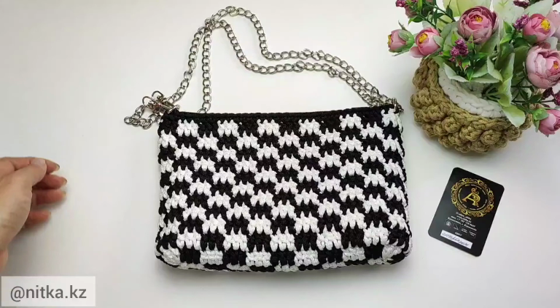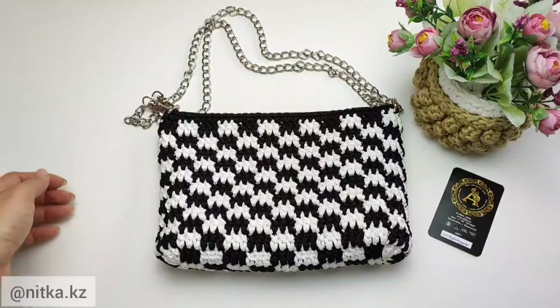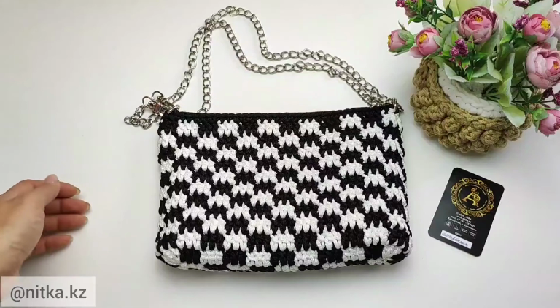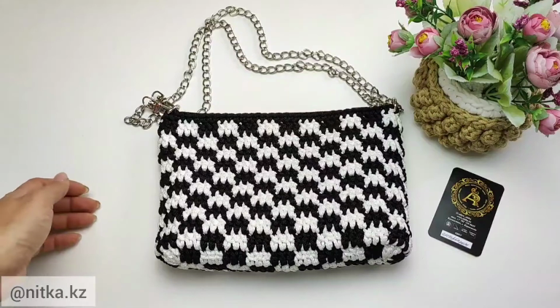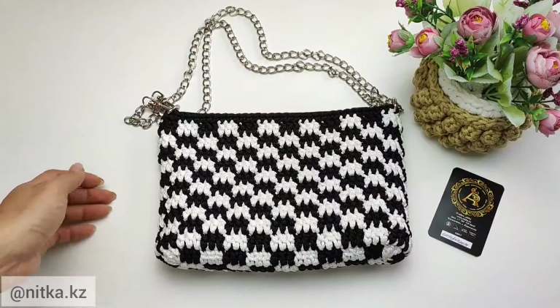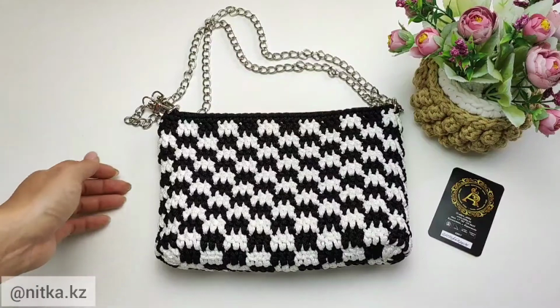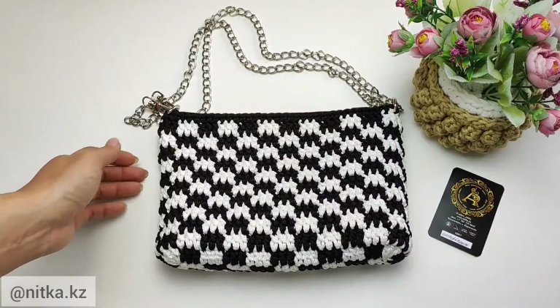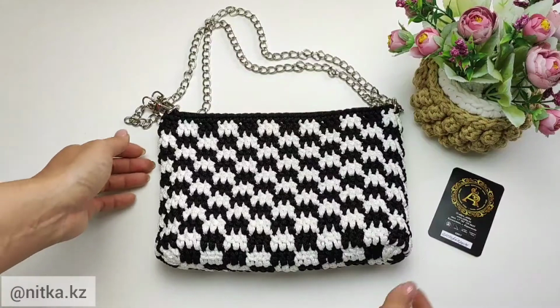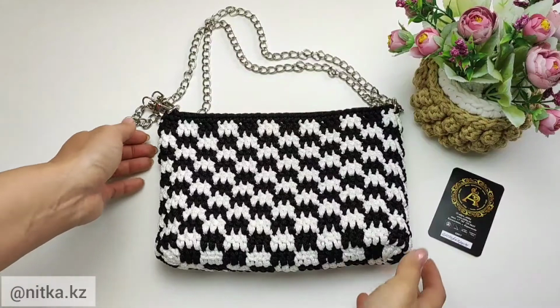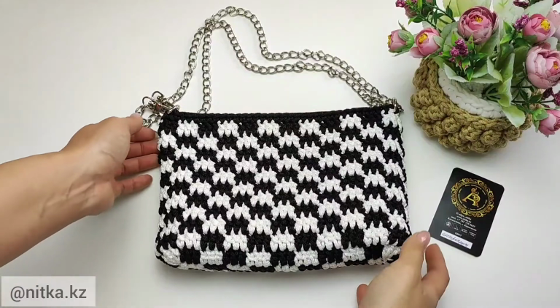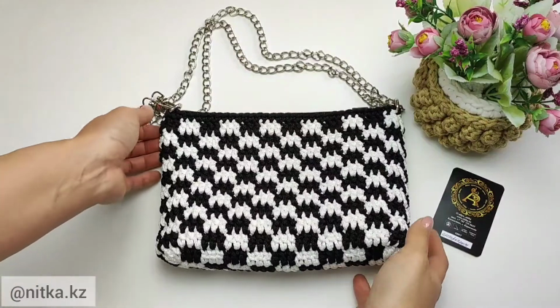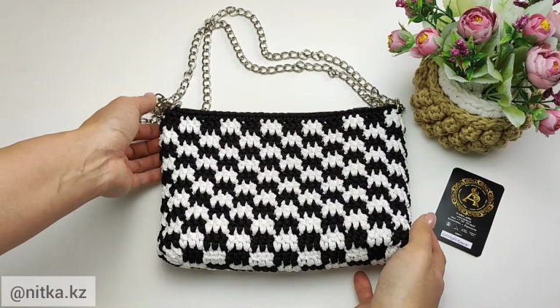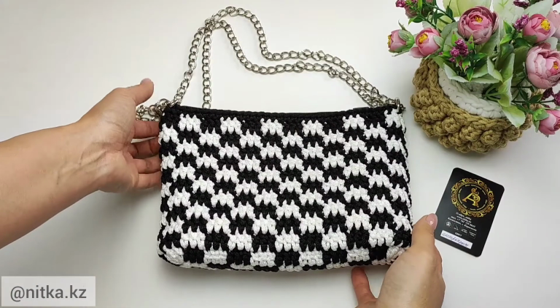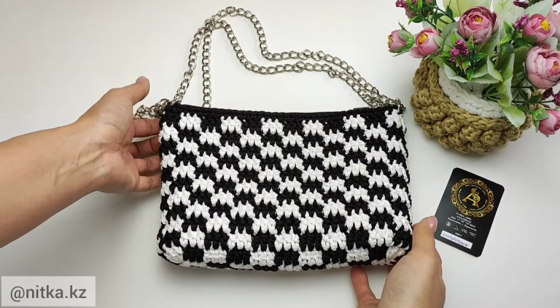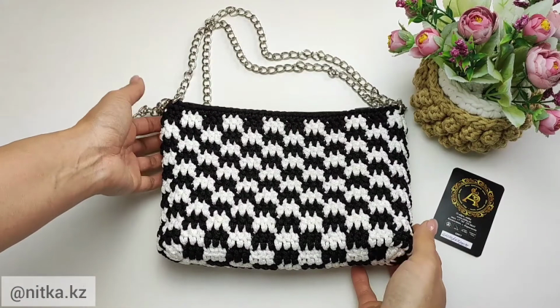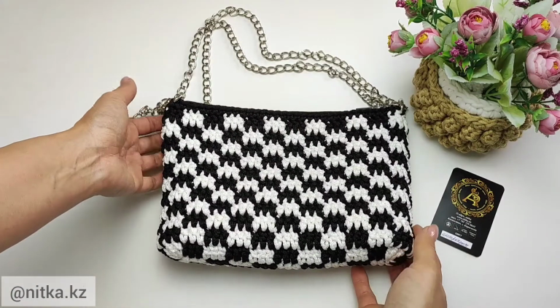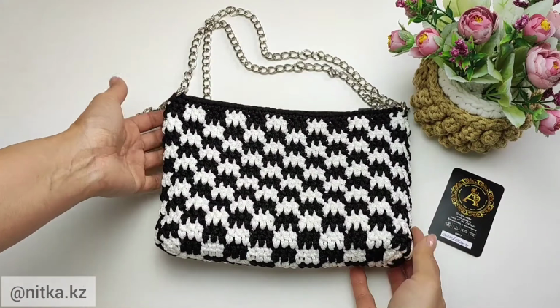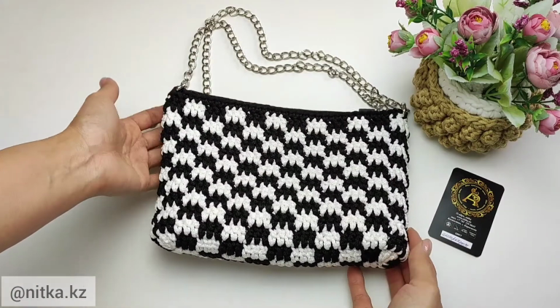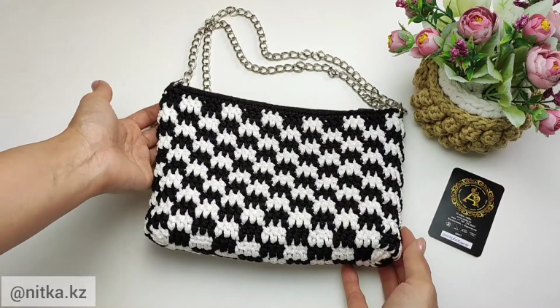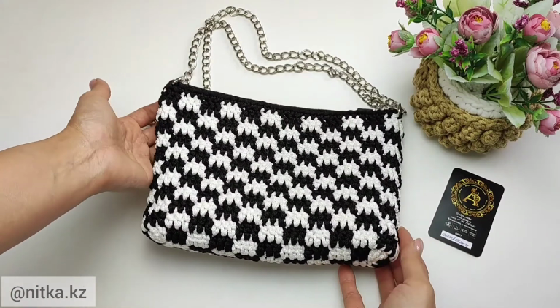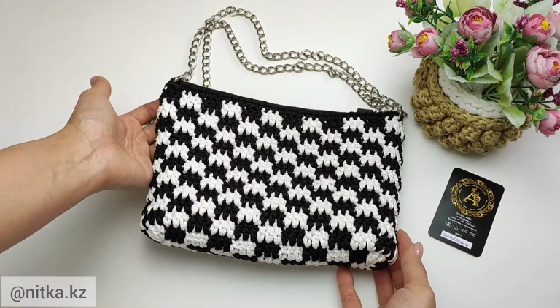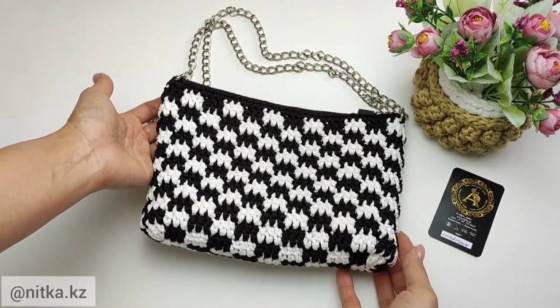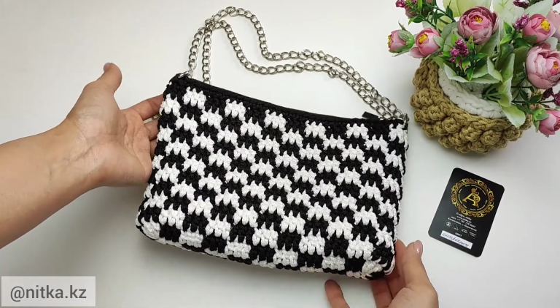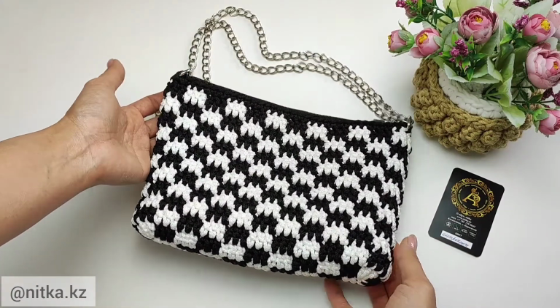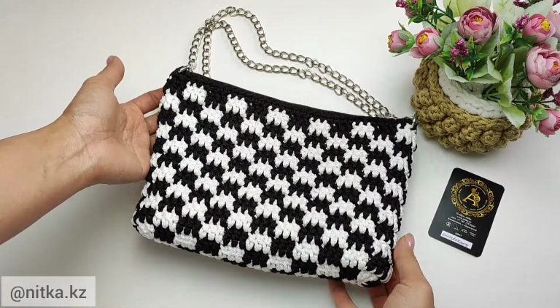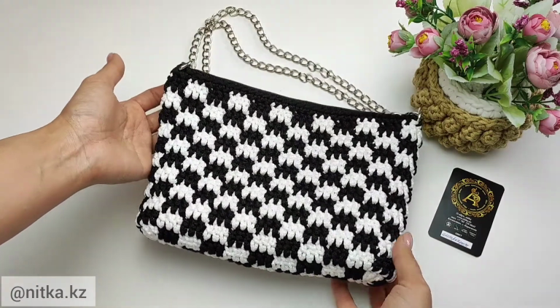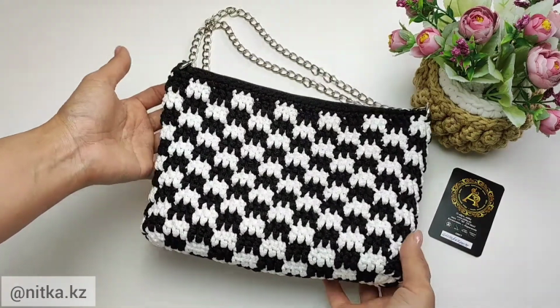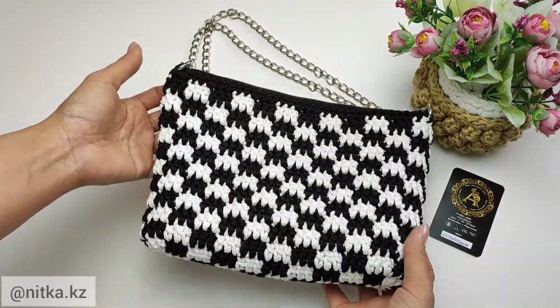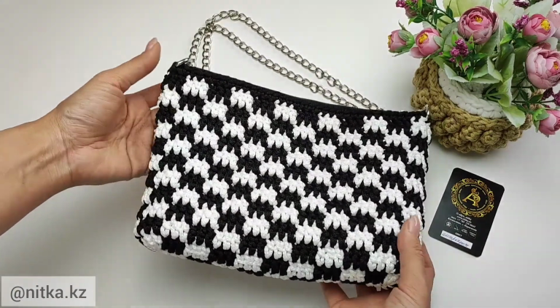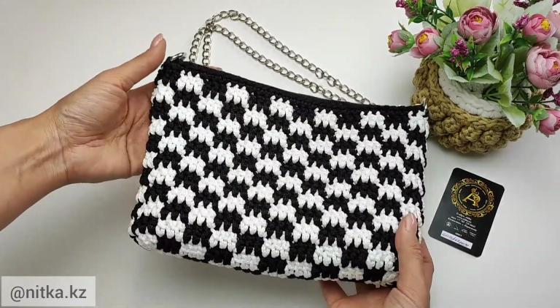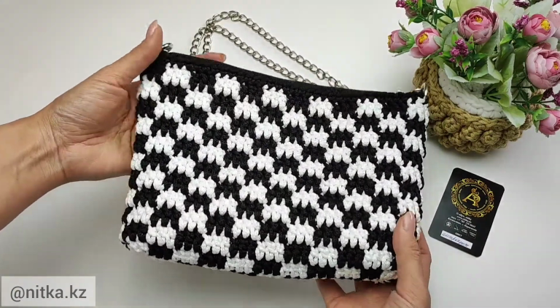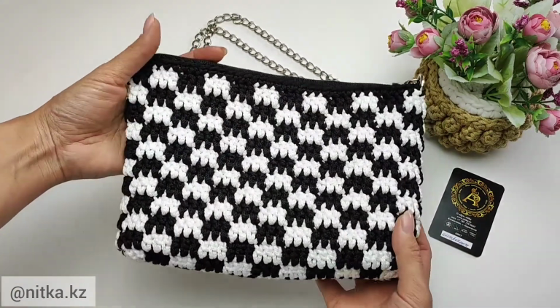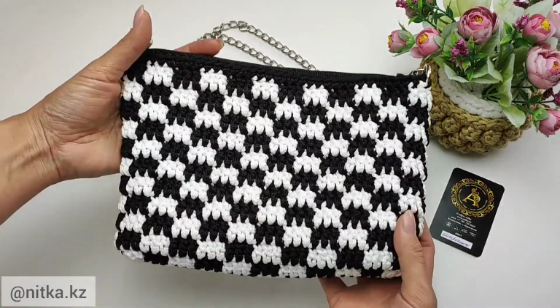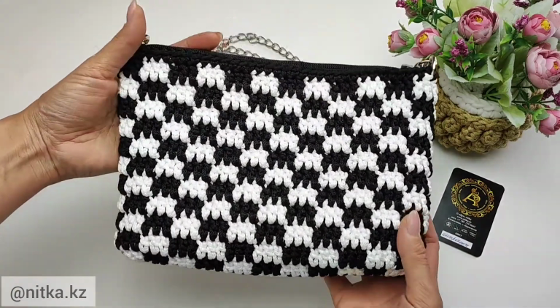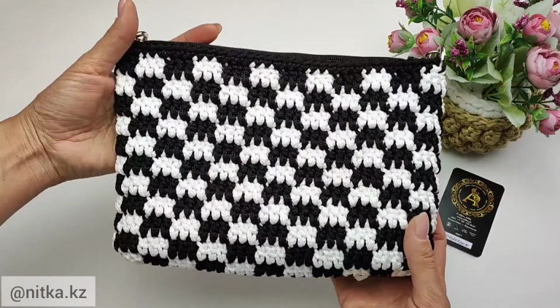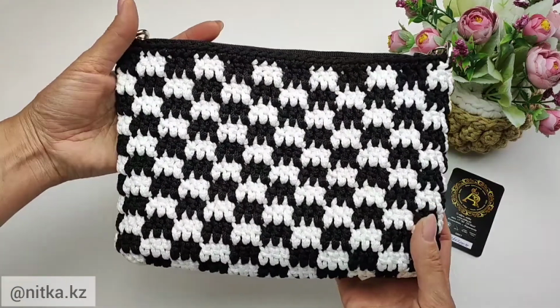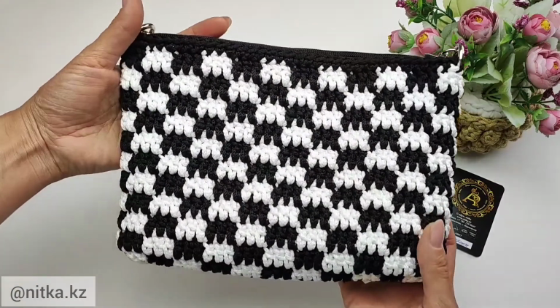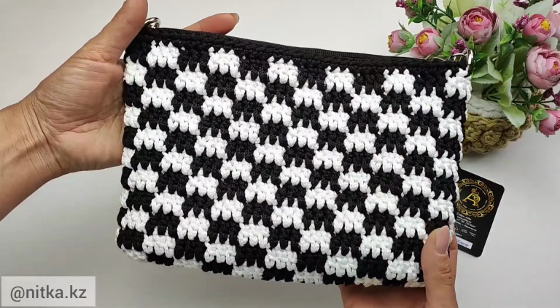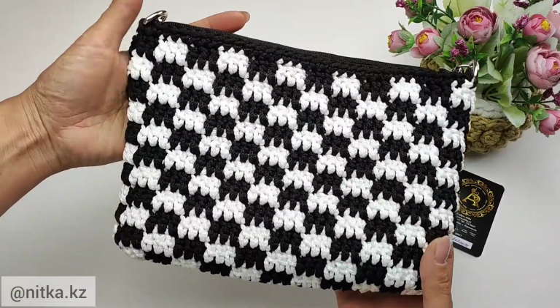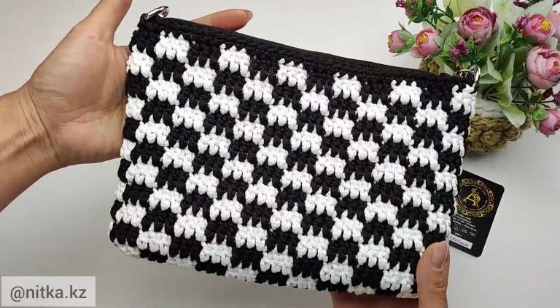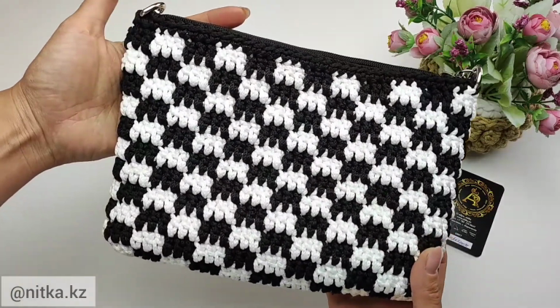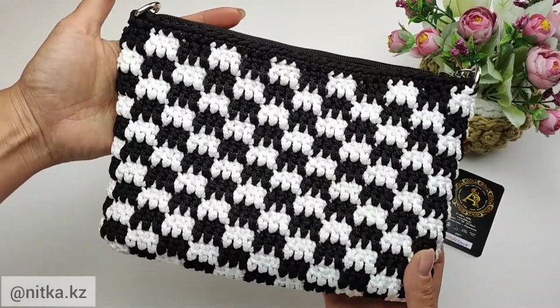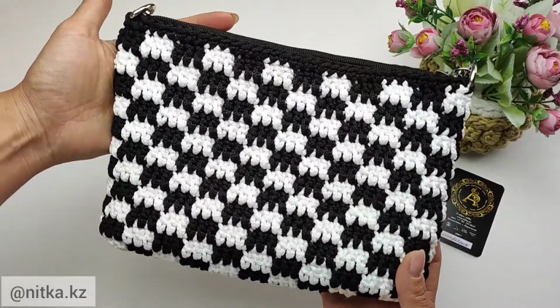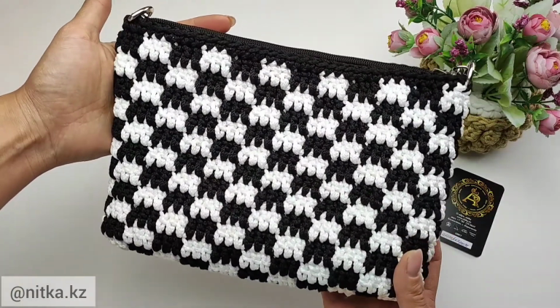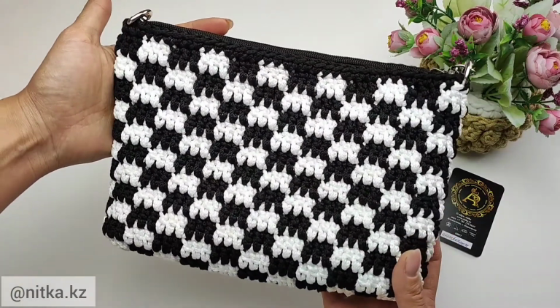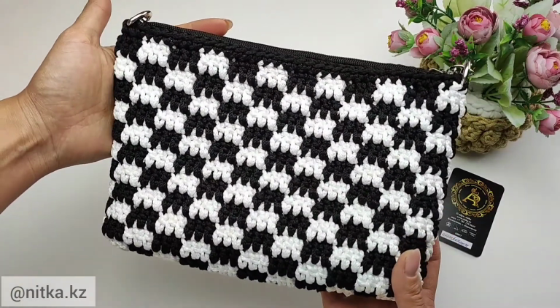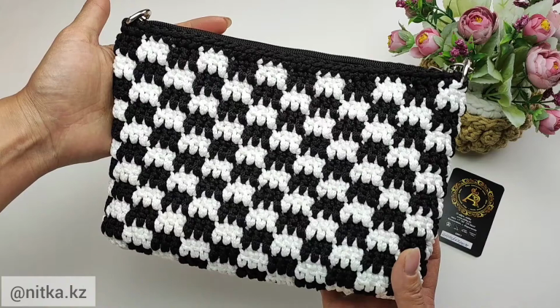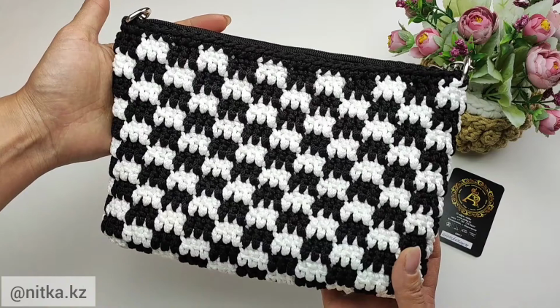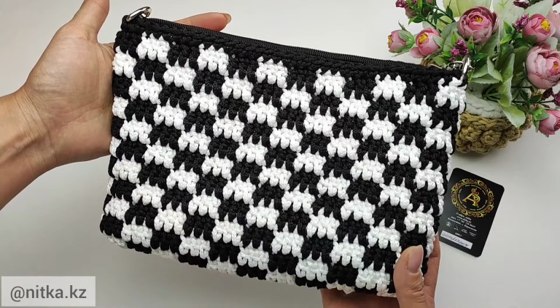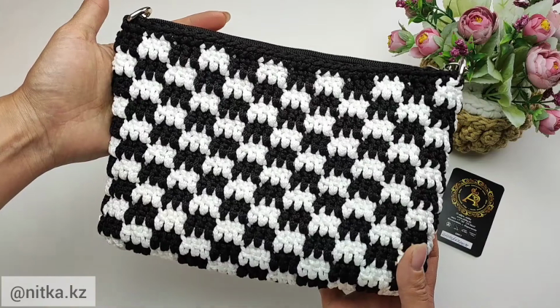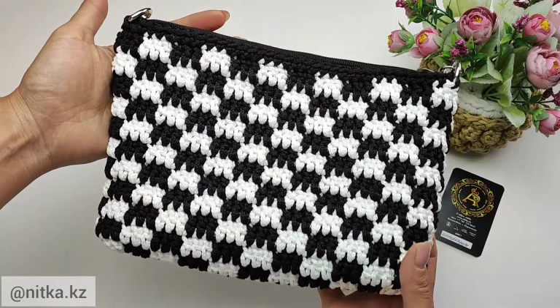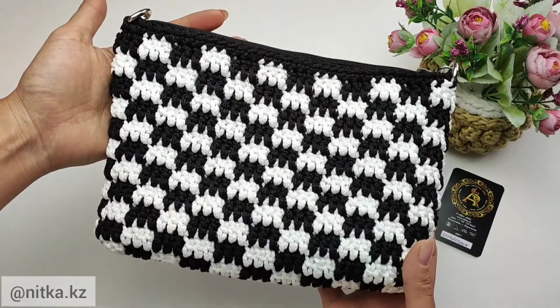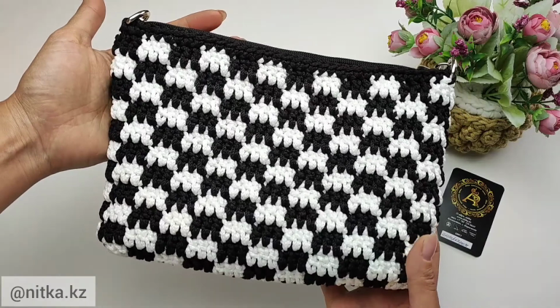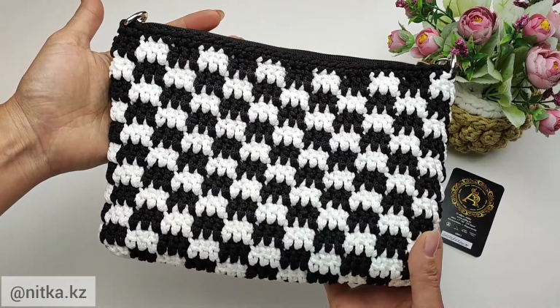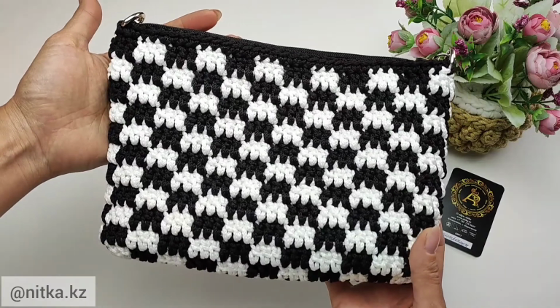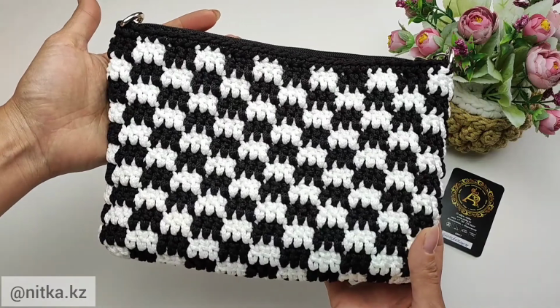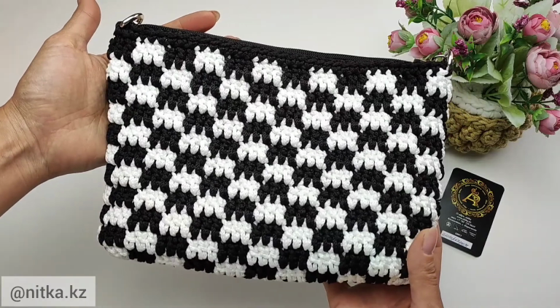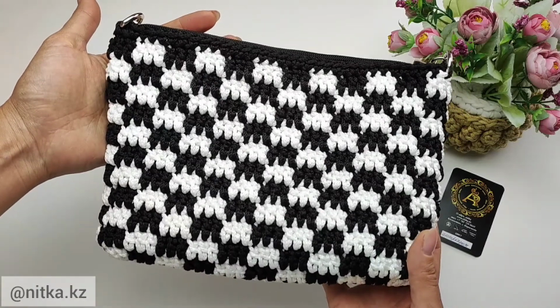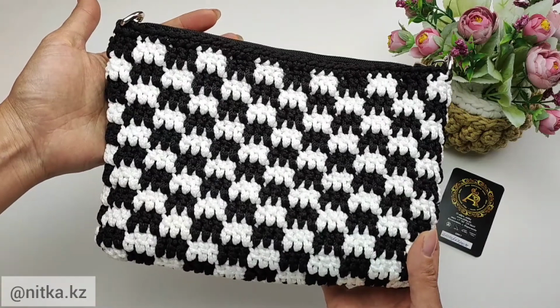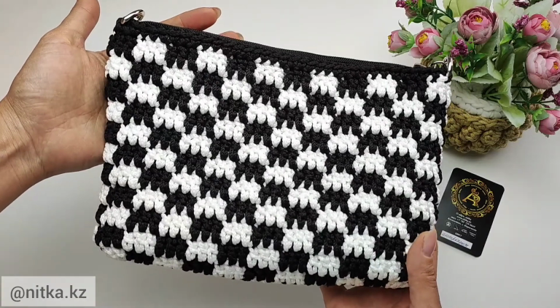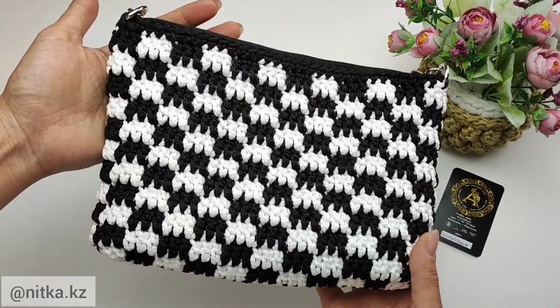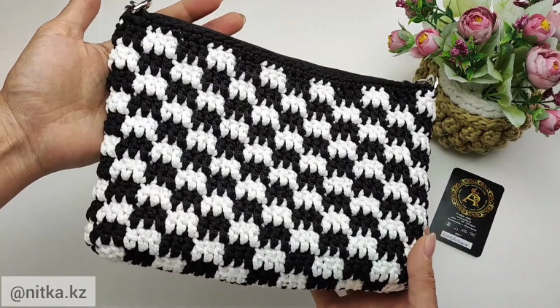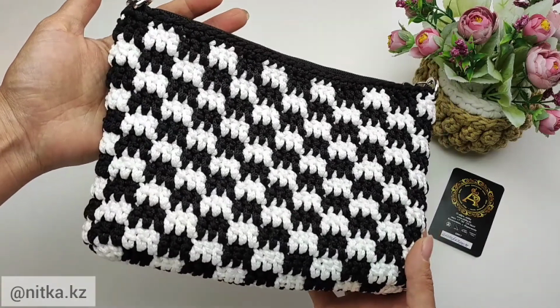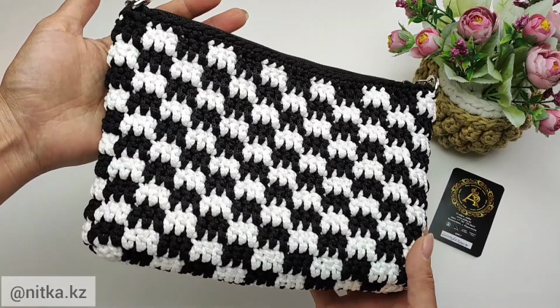Hello everyone, my name is Janar and this is a video masterclass in crocheting a small bag with a chess pattern.